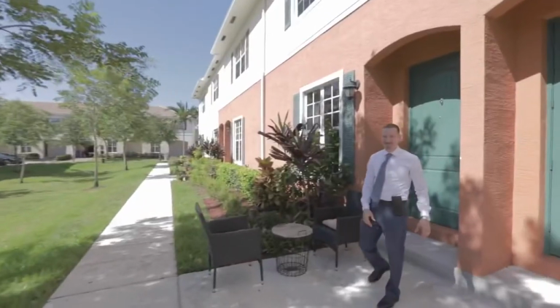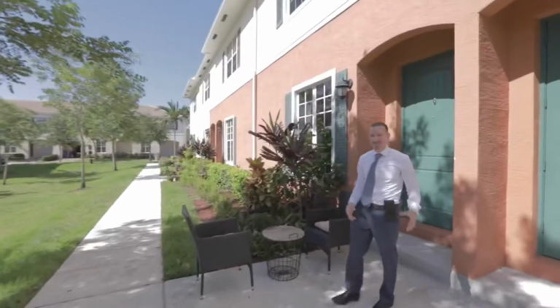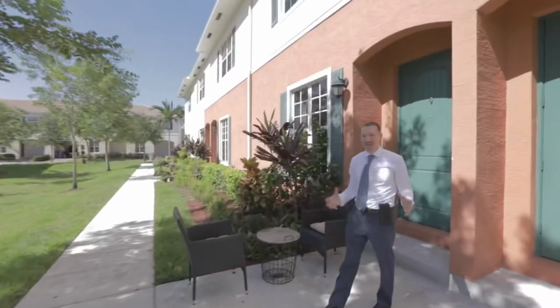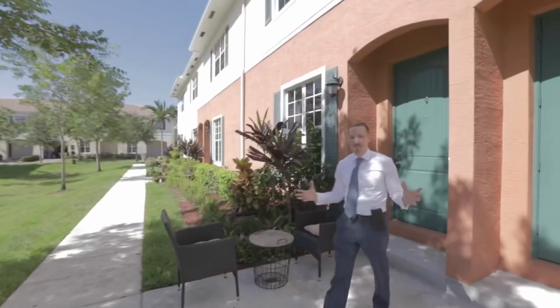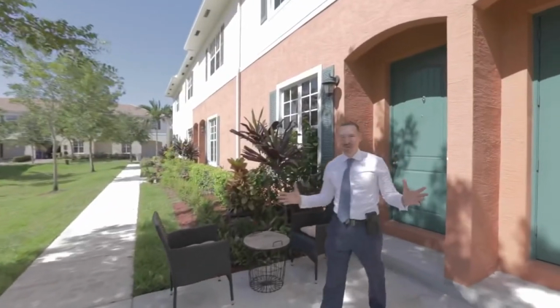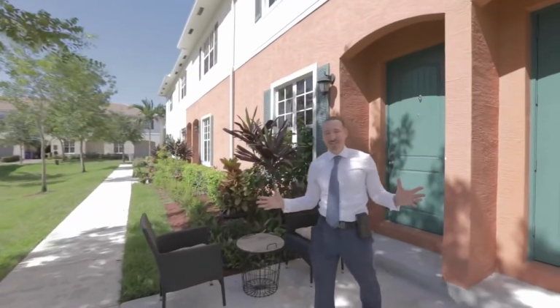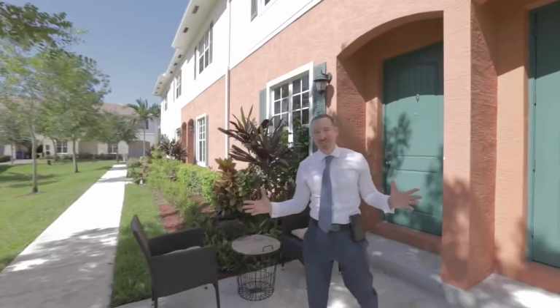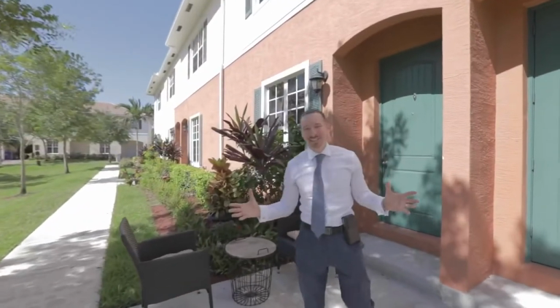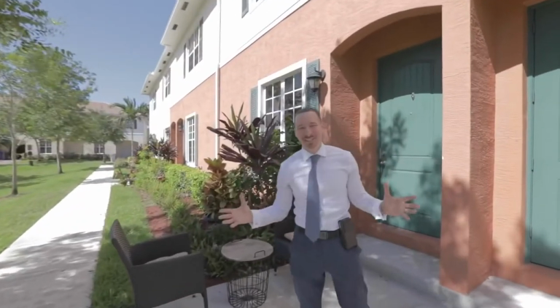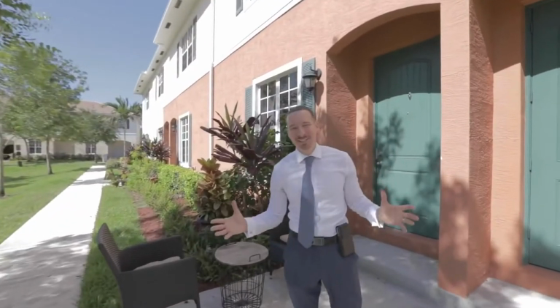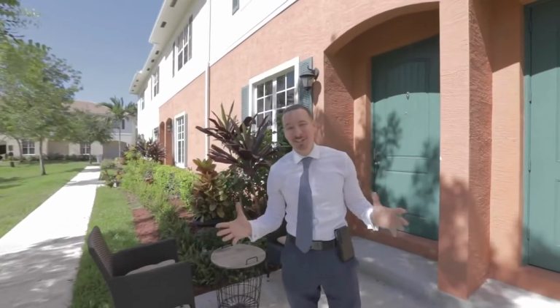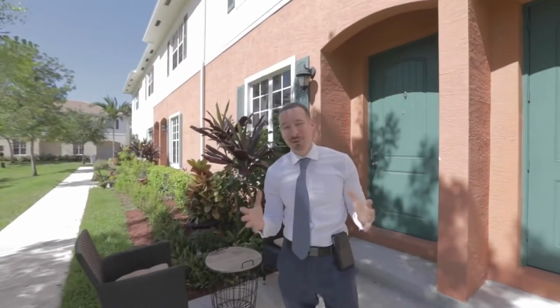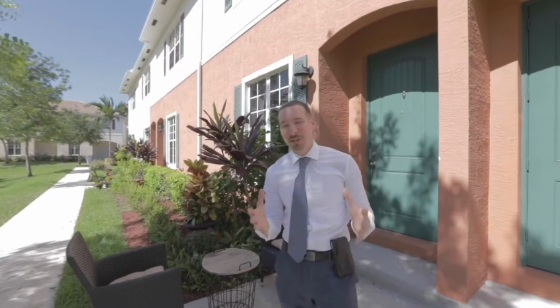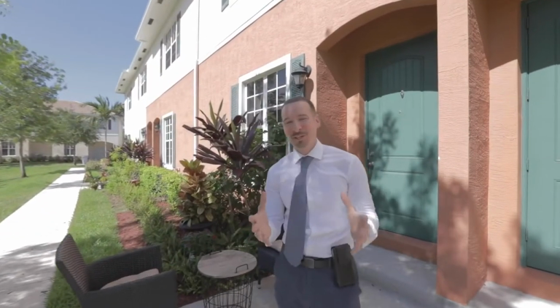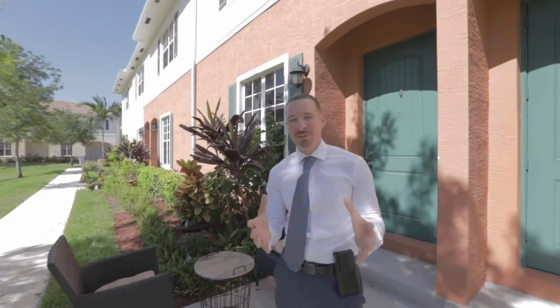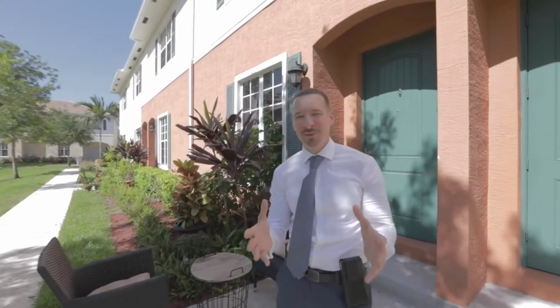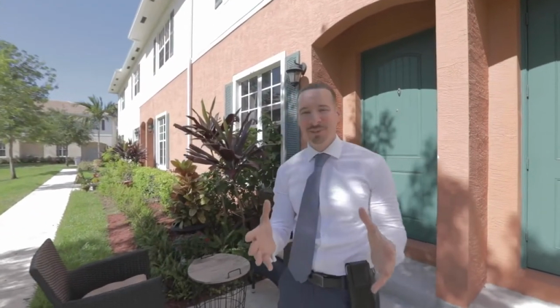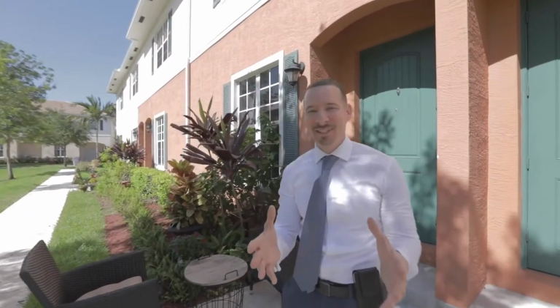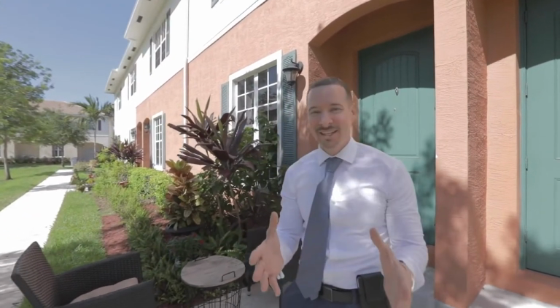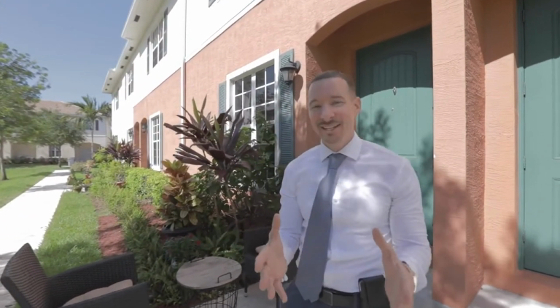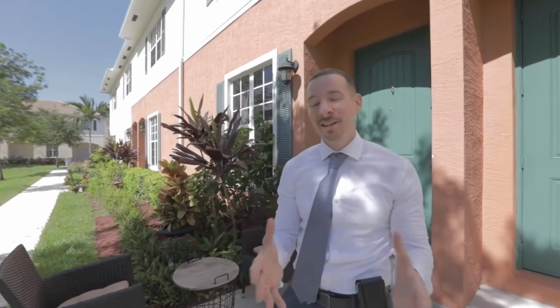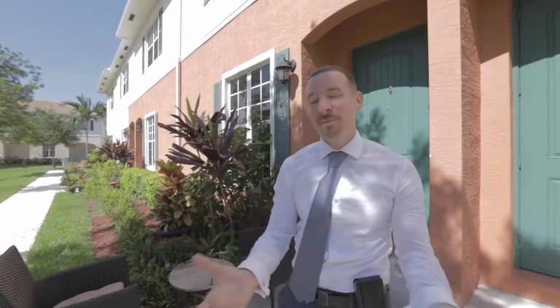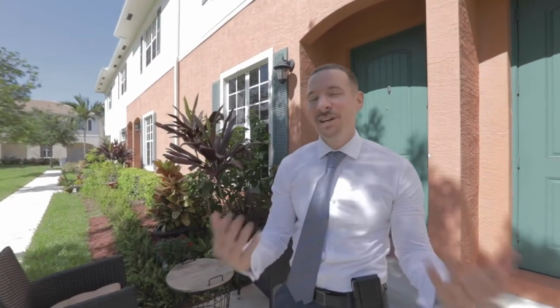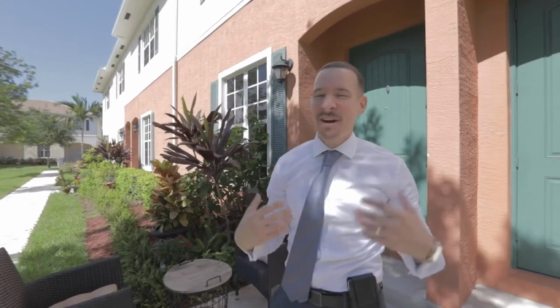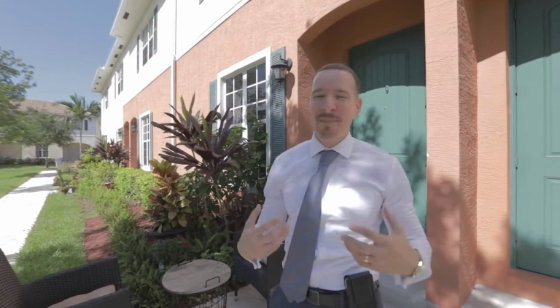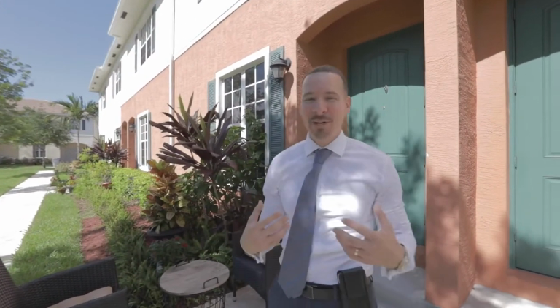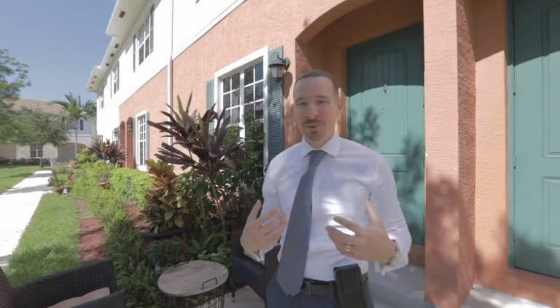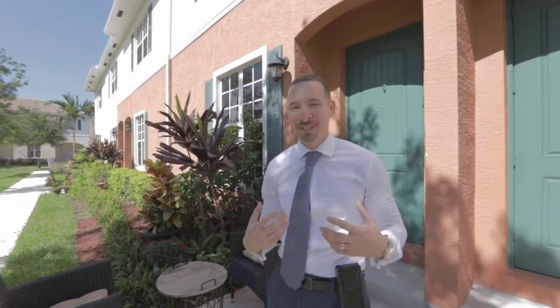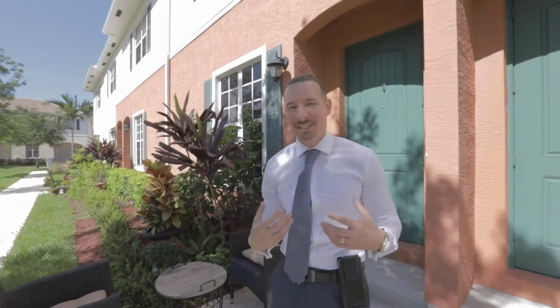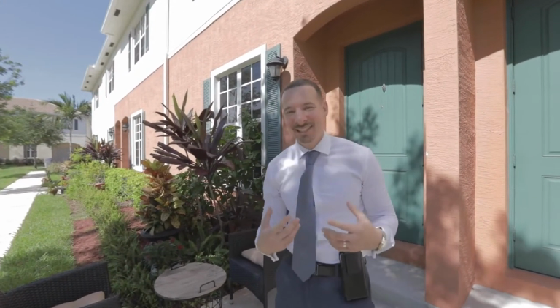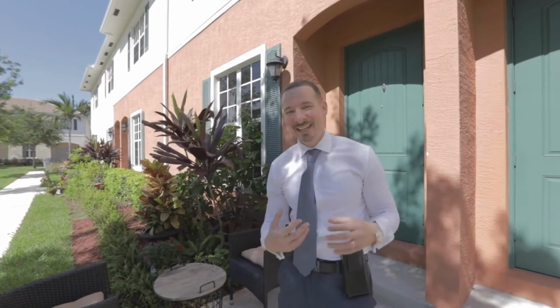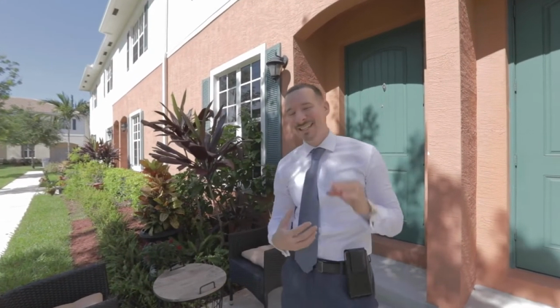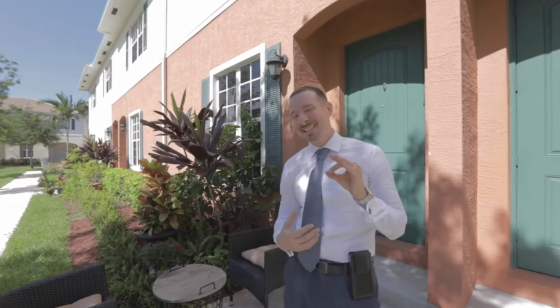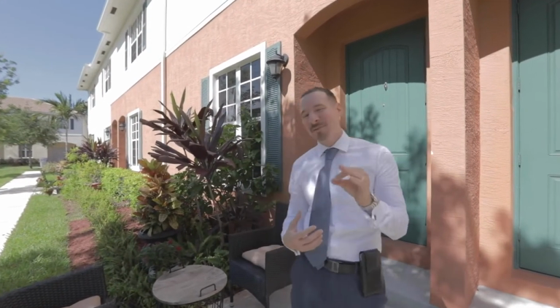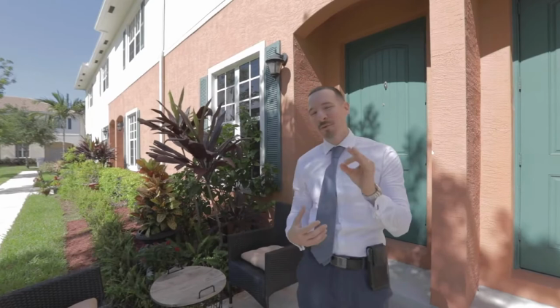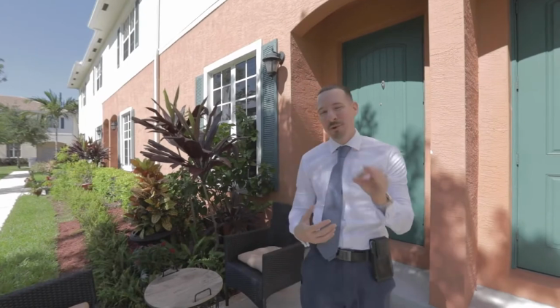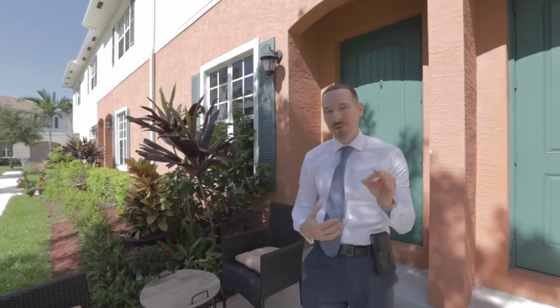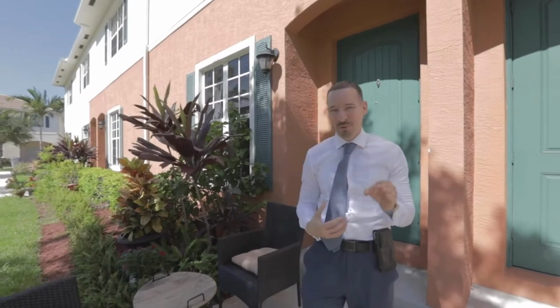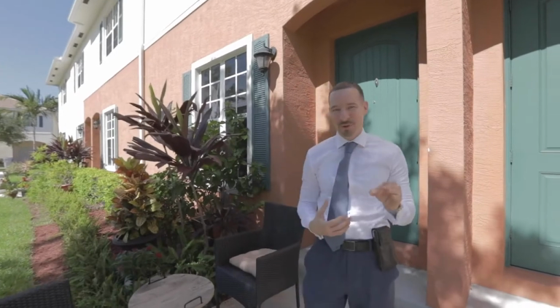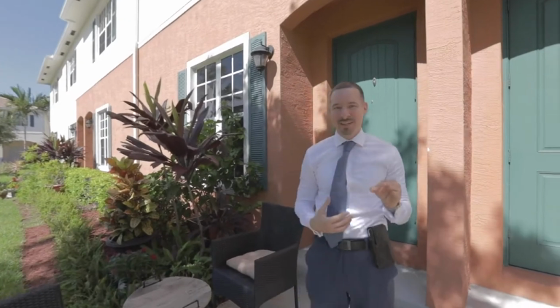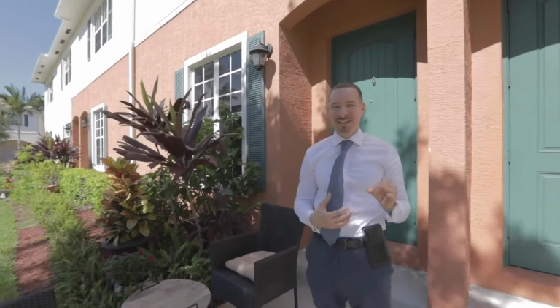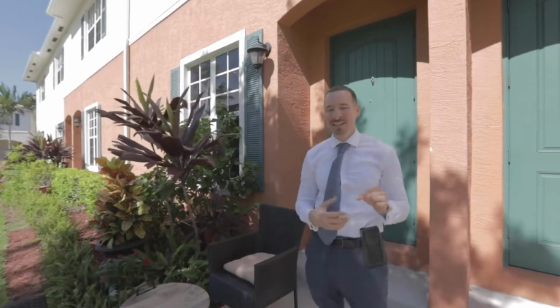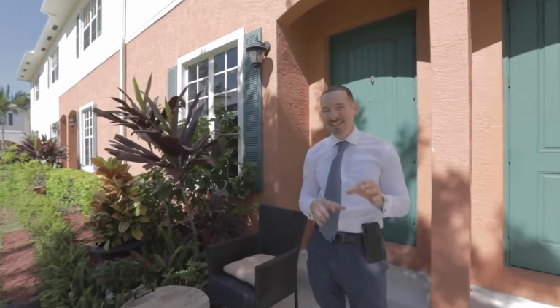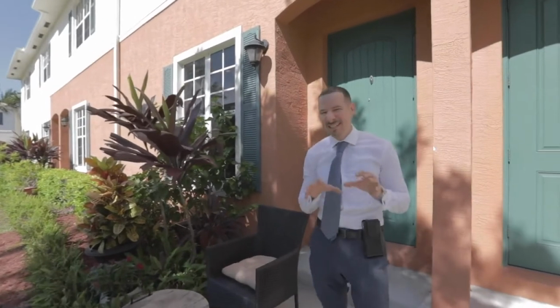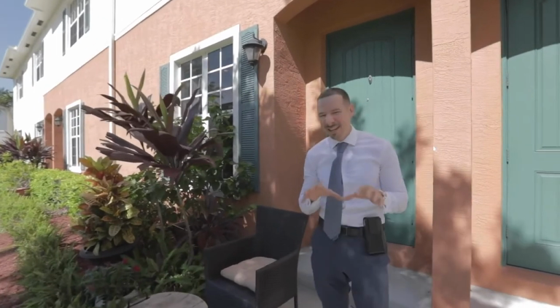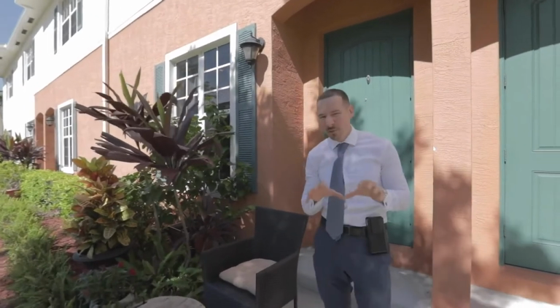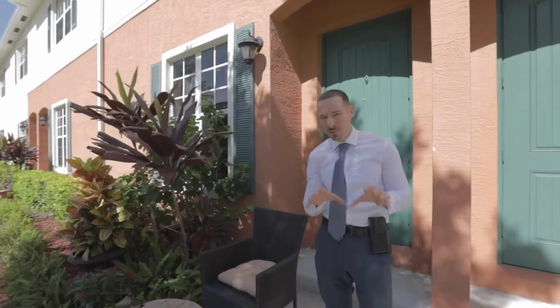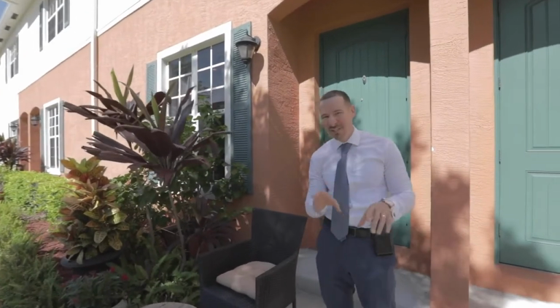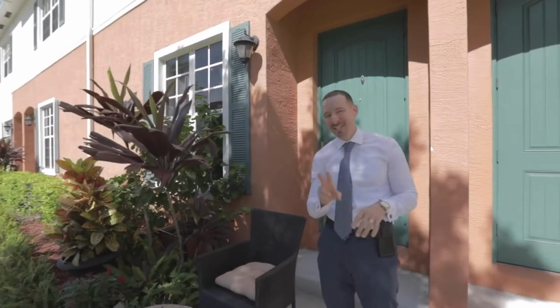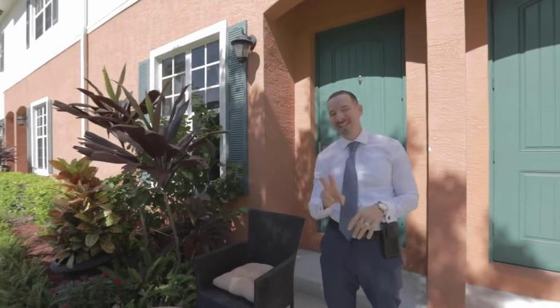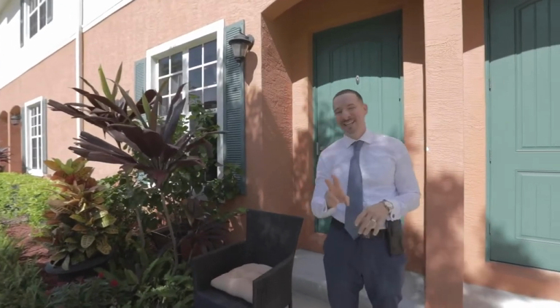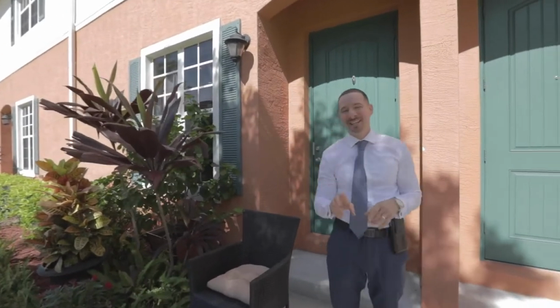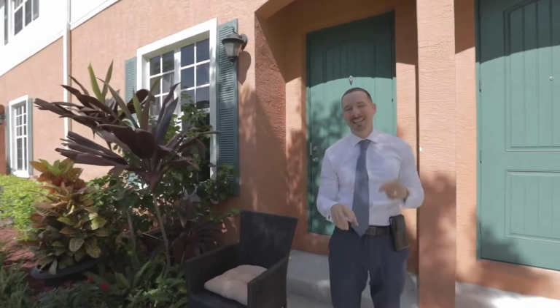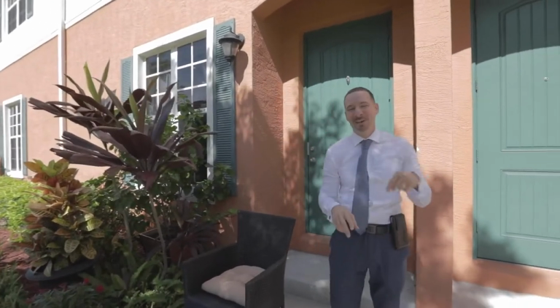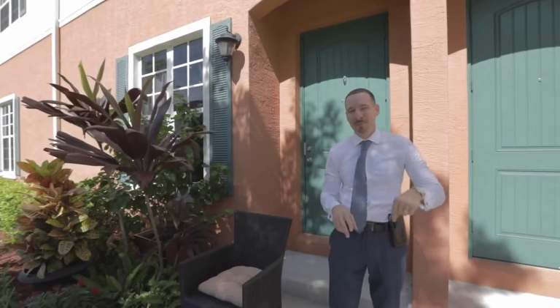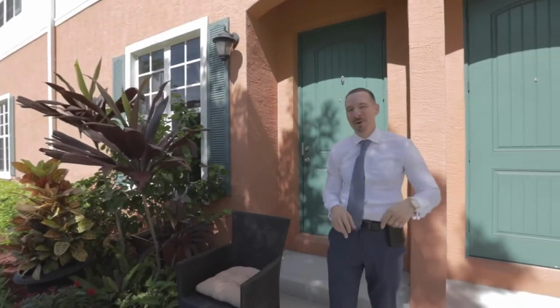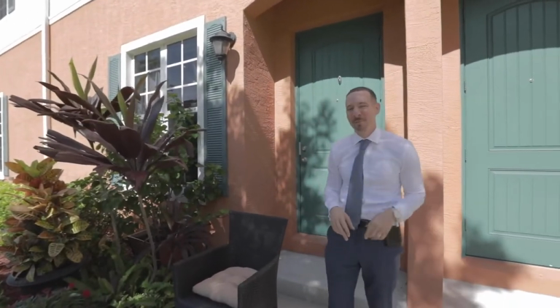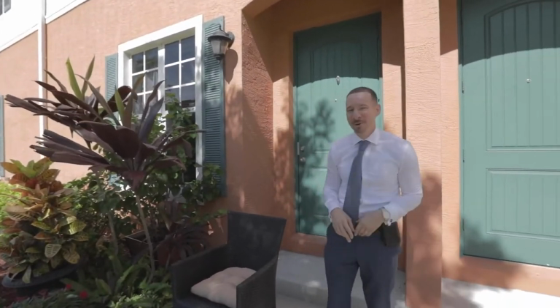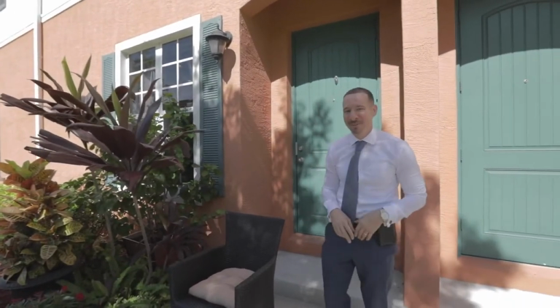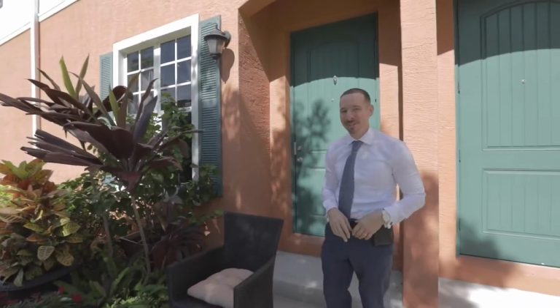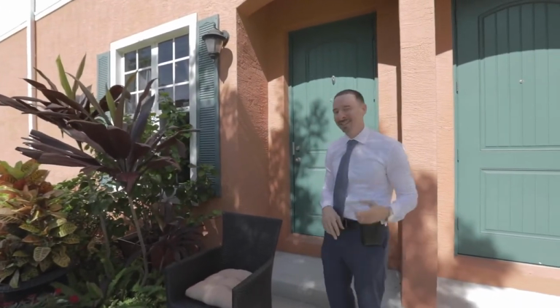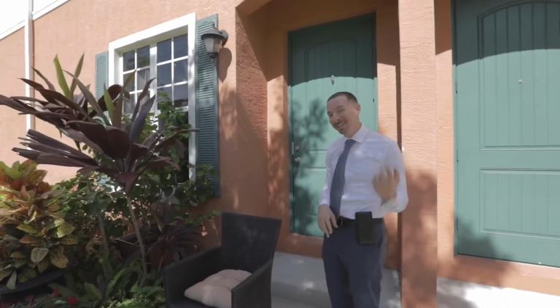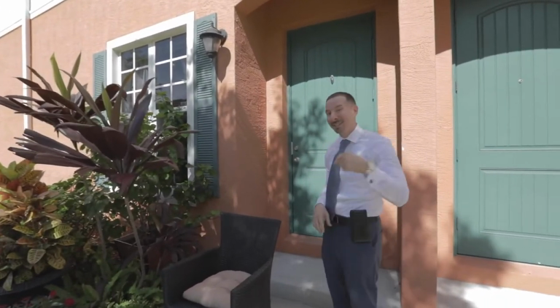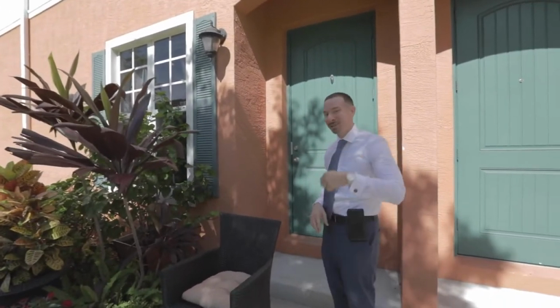Hey, Mike Lachance here, Location Real Estate. Come check out my newest listing at 713 Southwest 2nd Lane here in Pompadour Beach. Let's go.